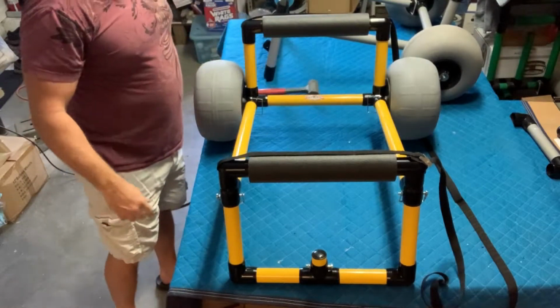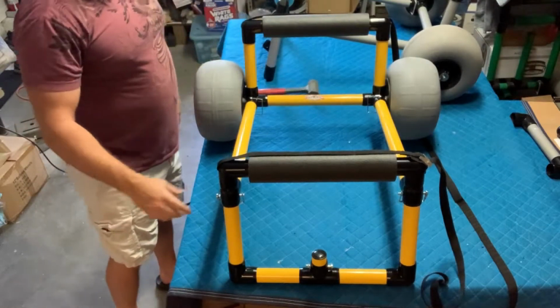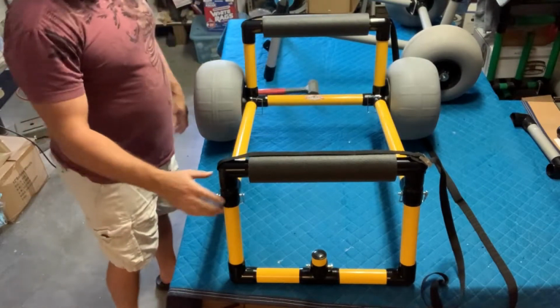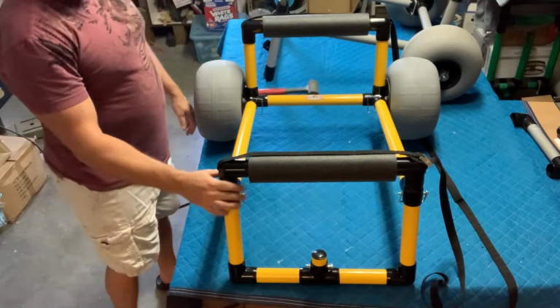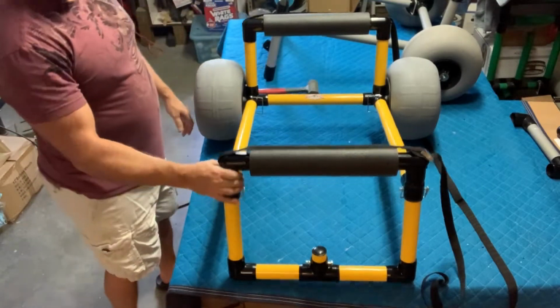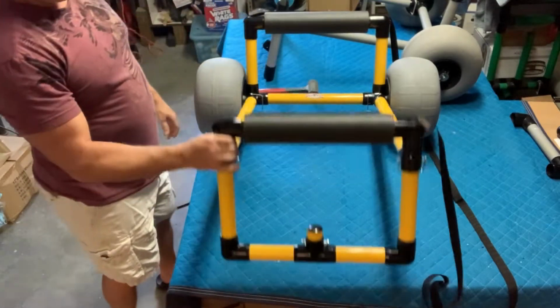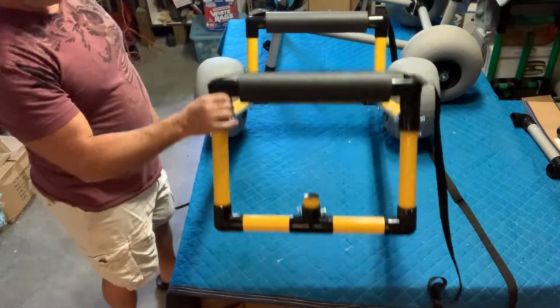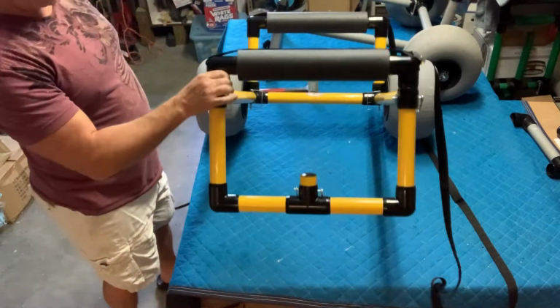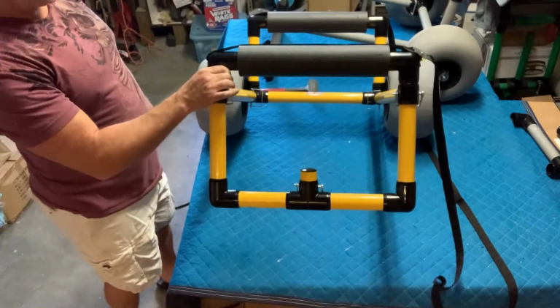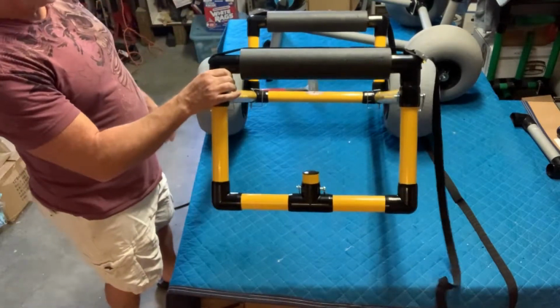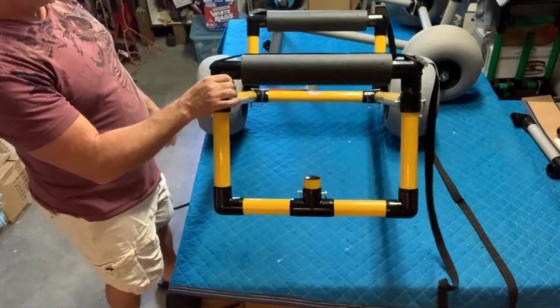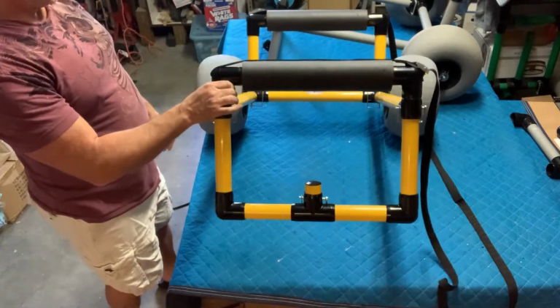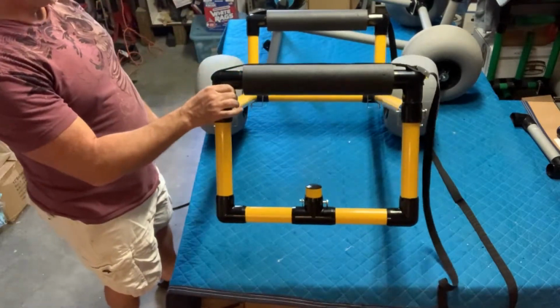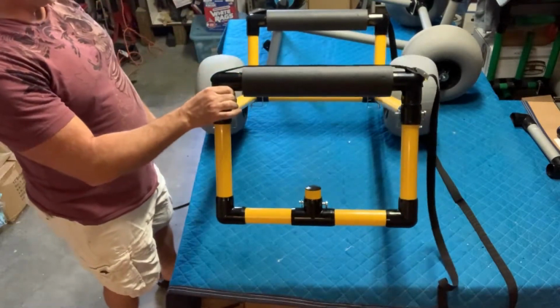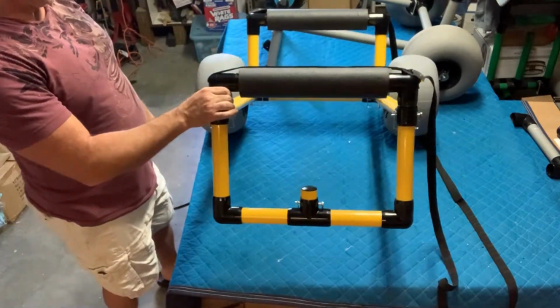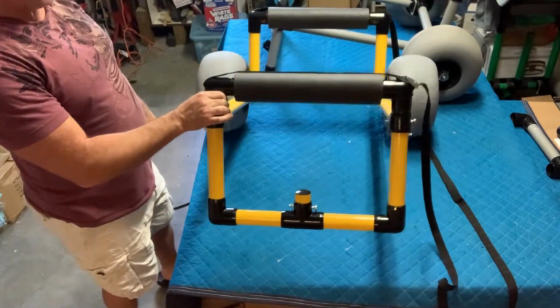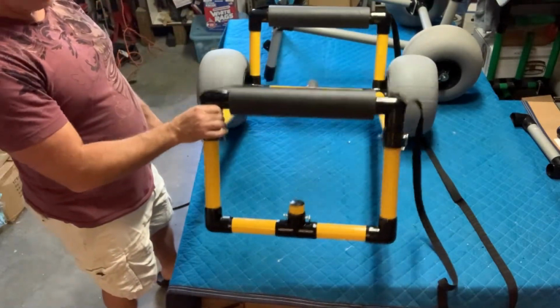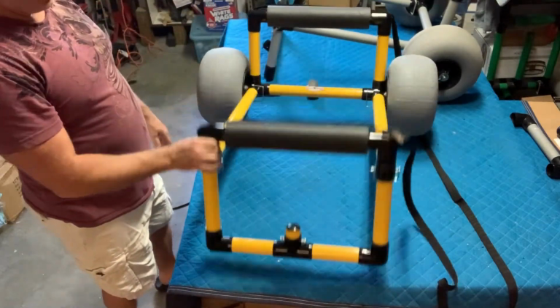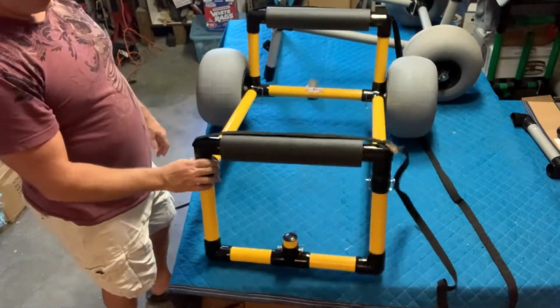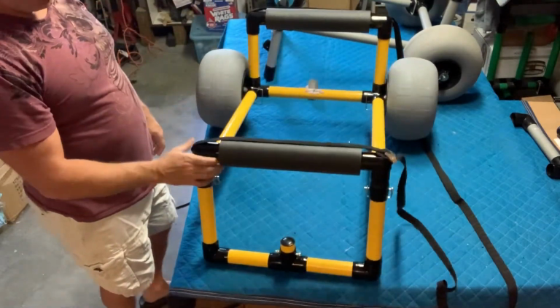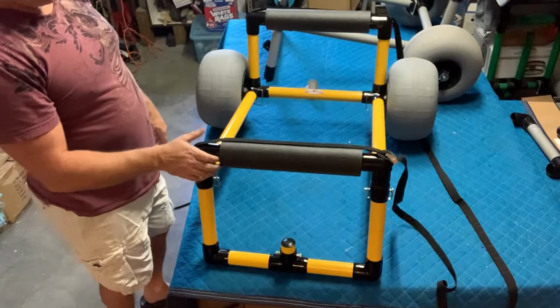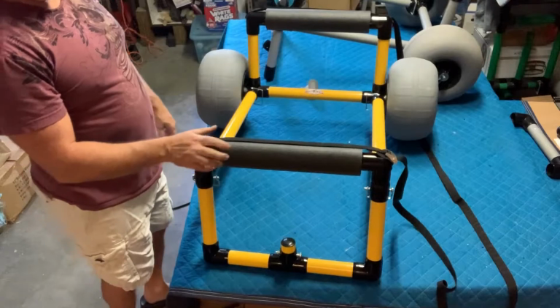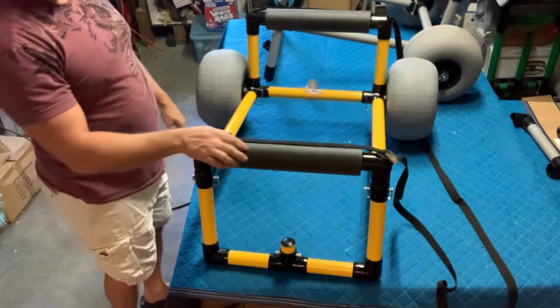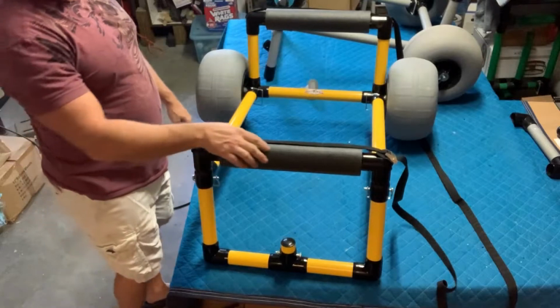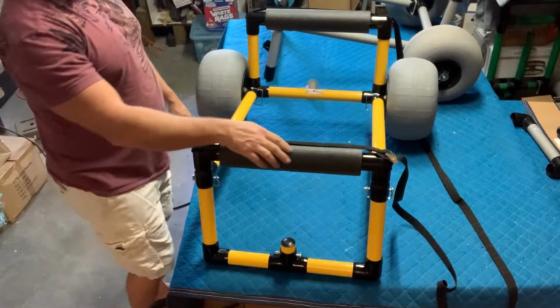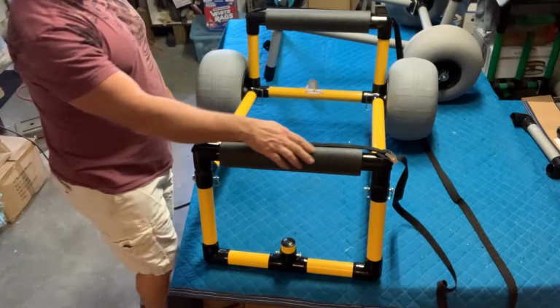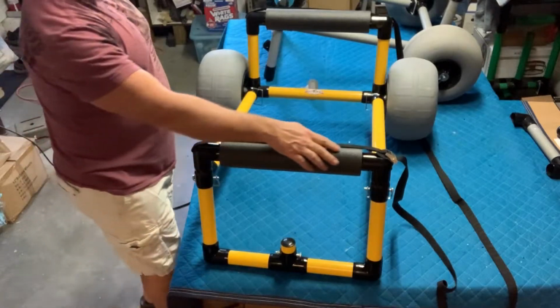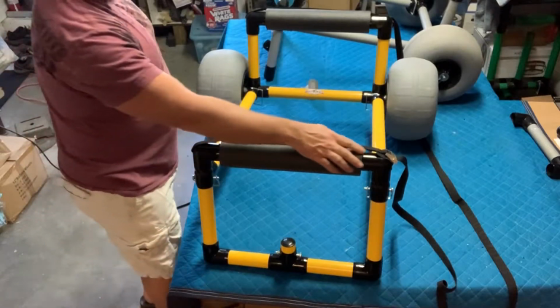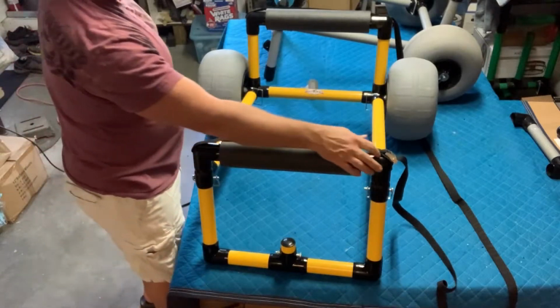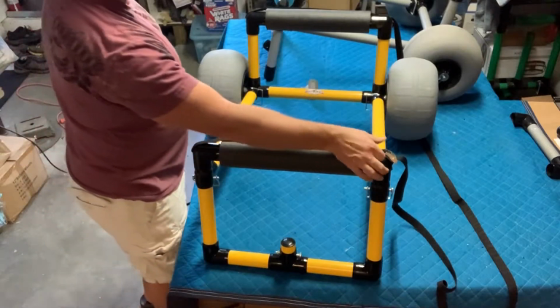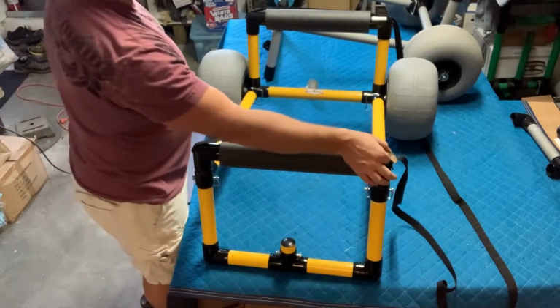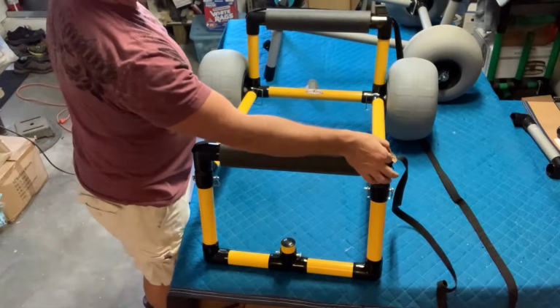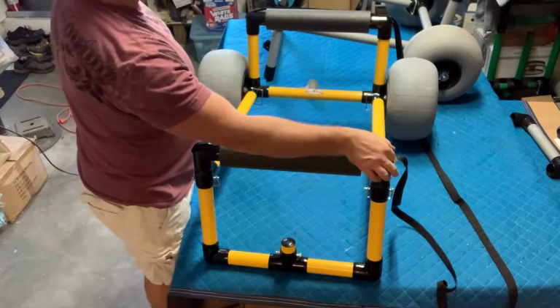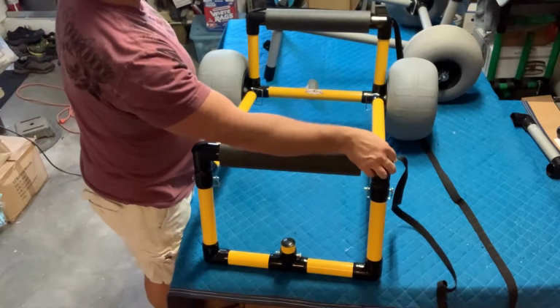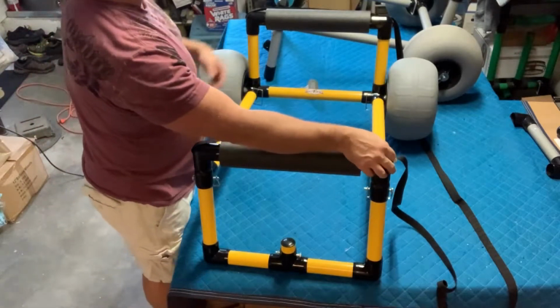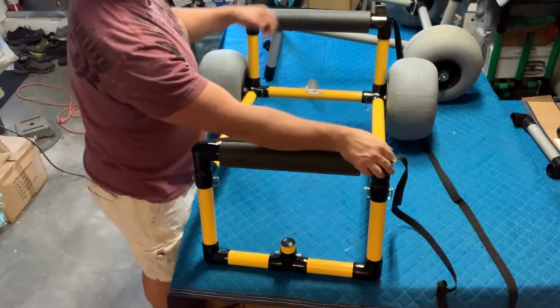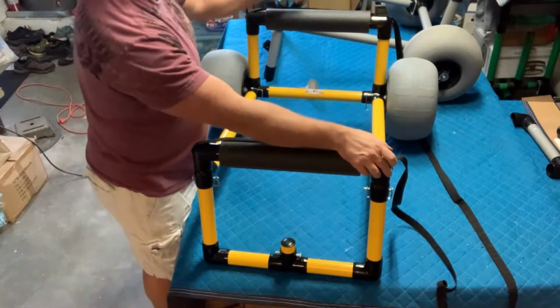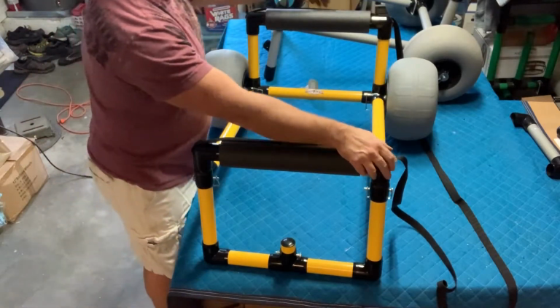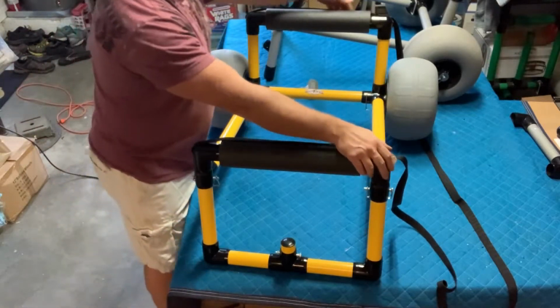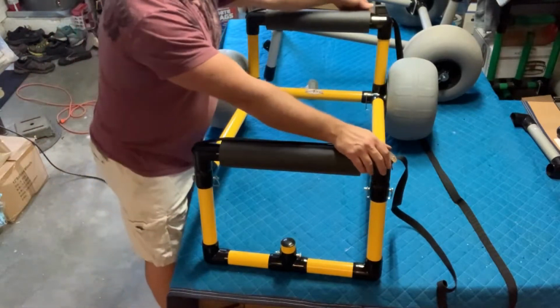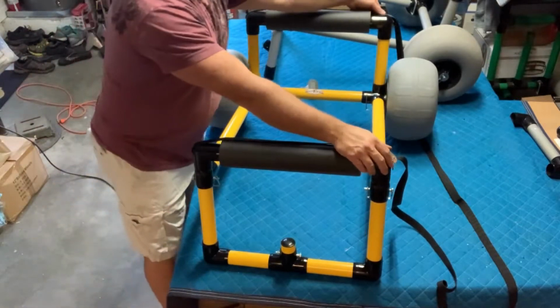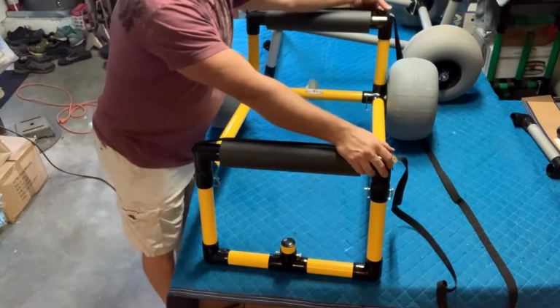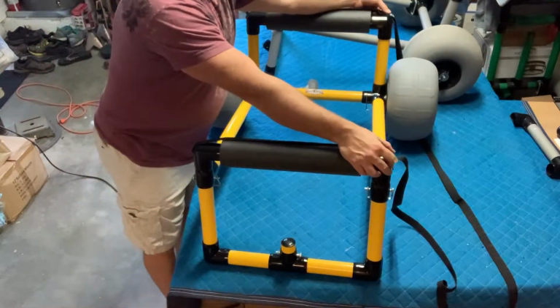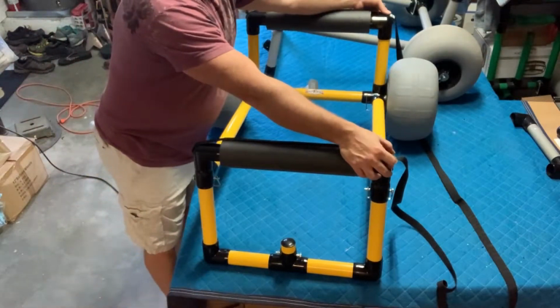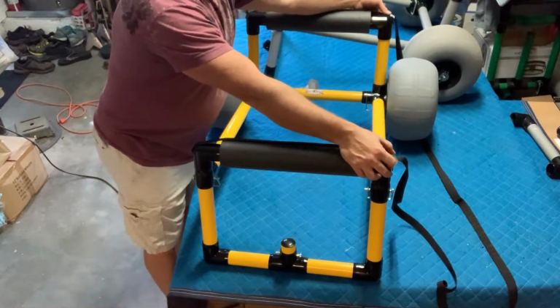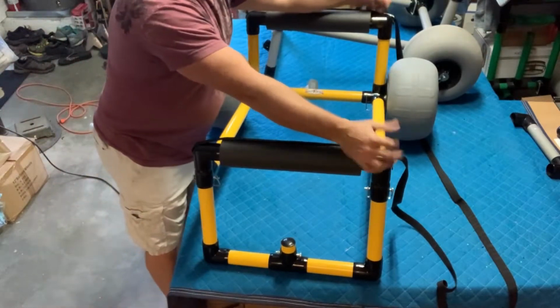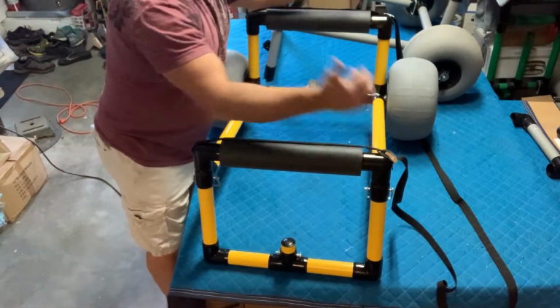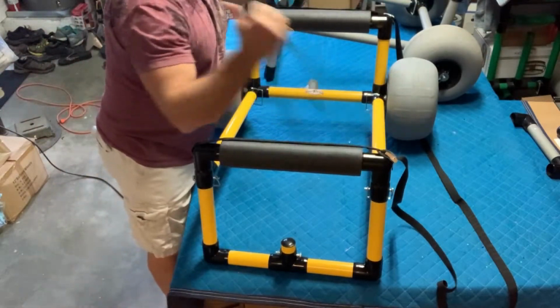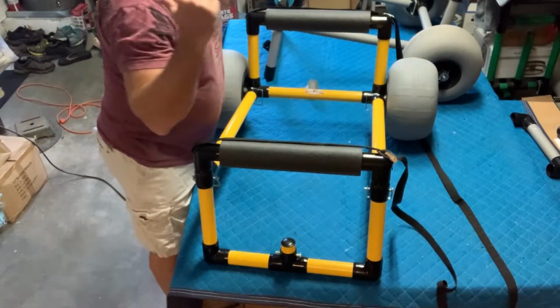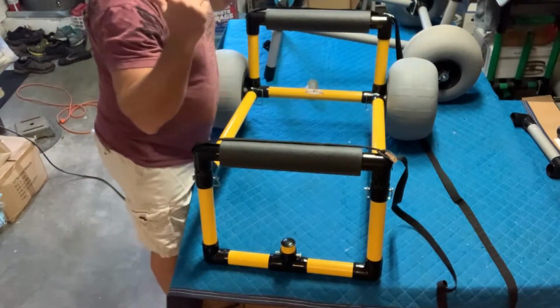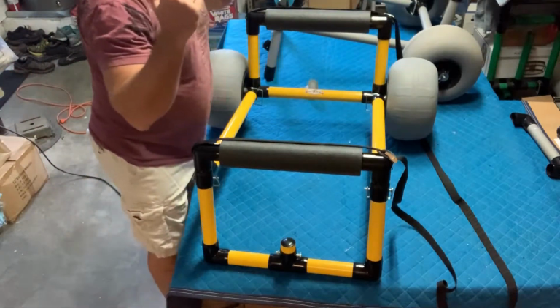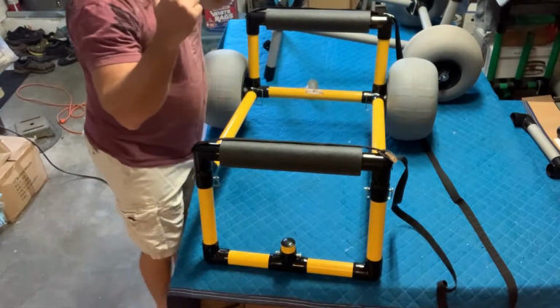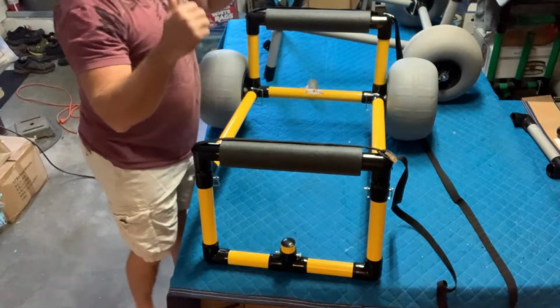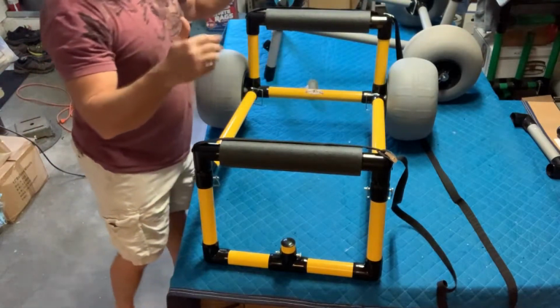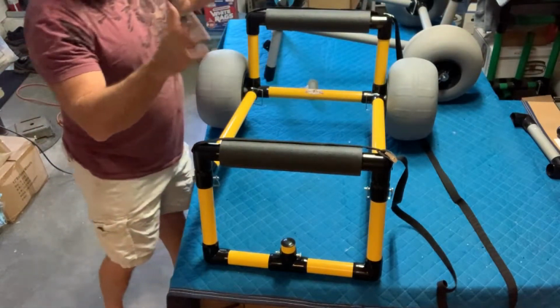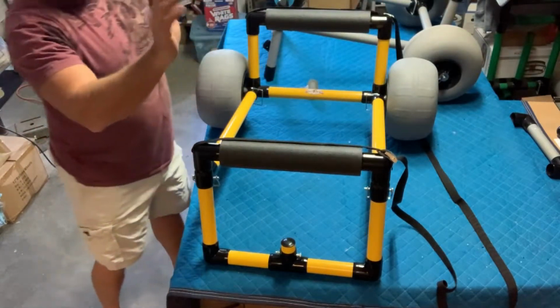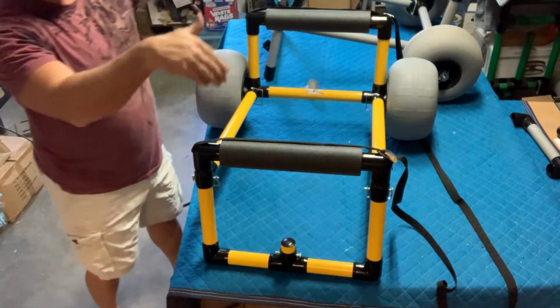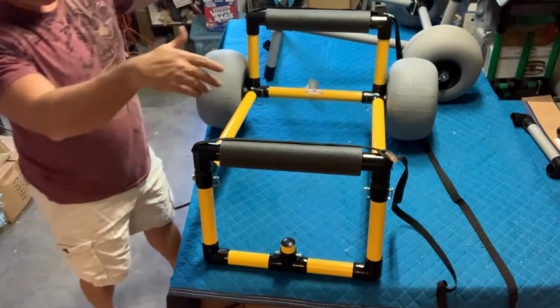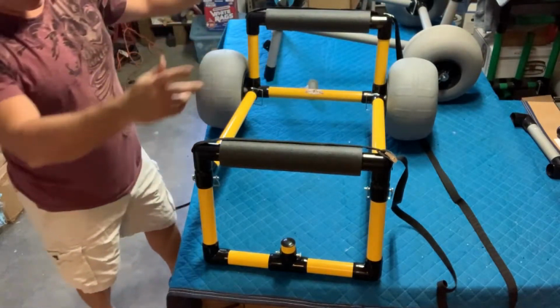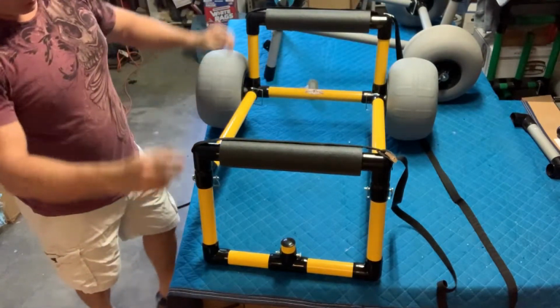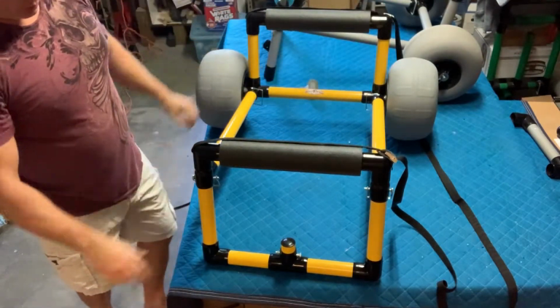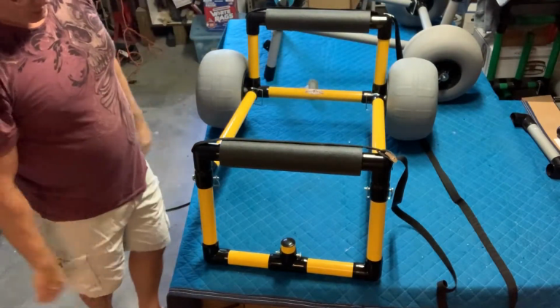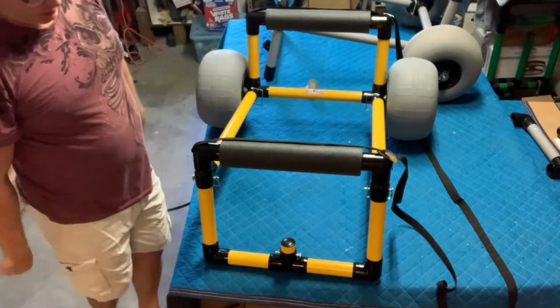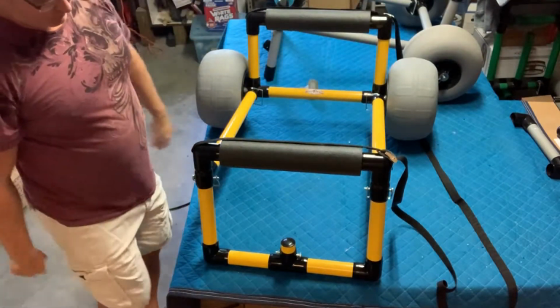Alright, it's done basically — it's ready to rock. You just take these straps, open them up, and put your board on it.